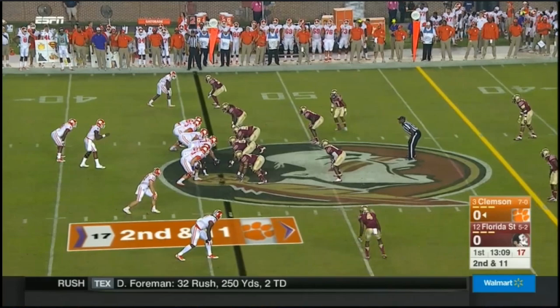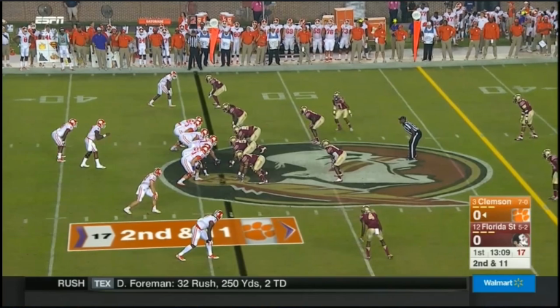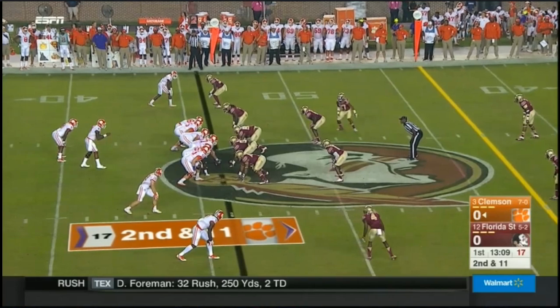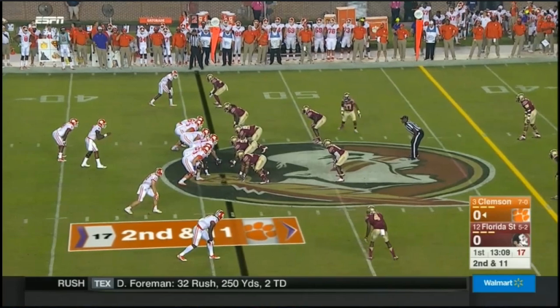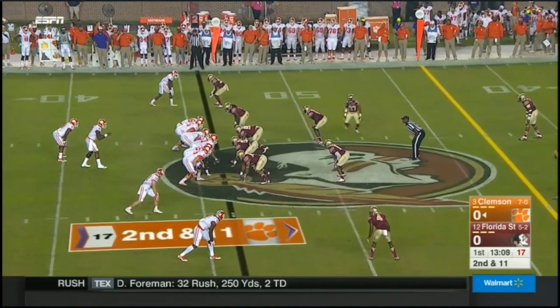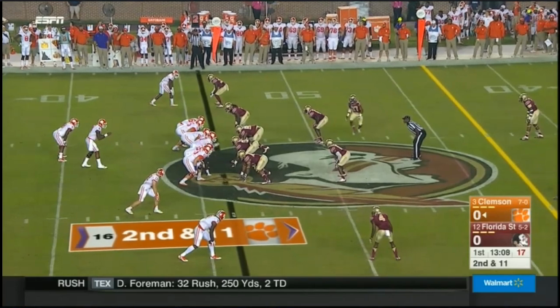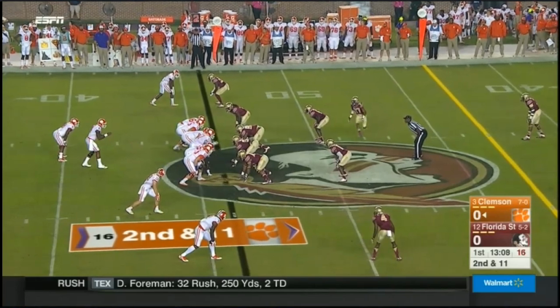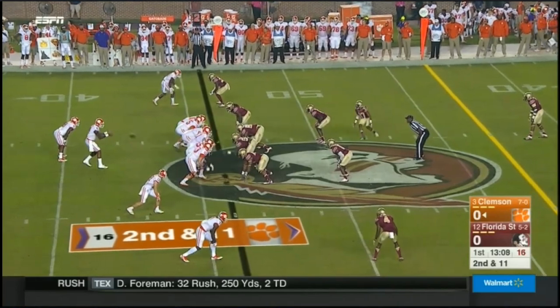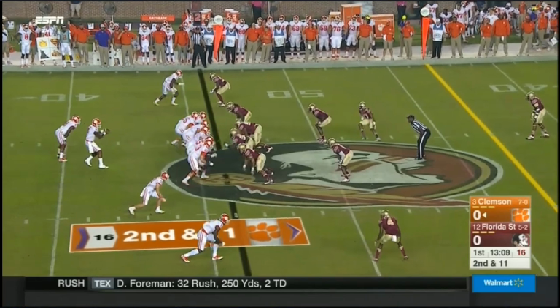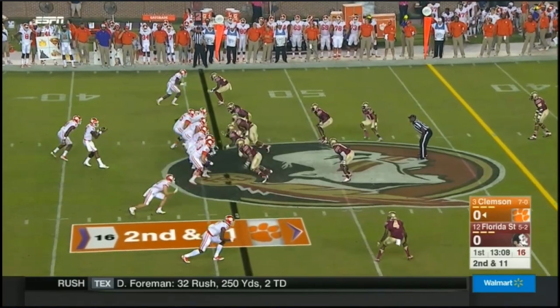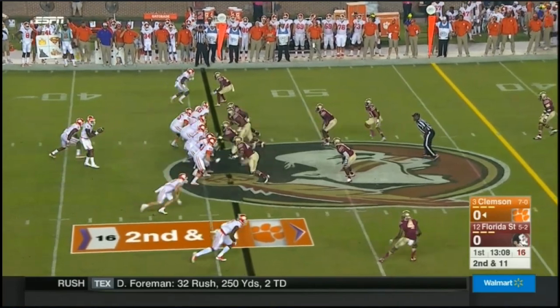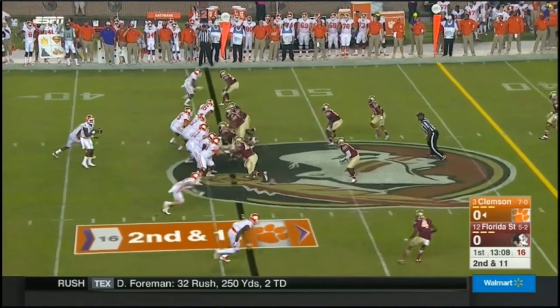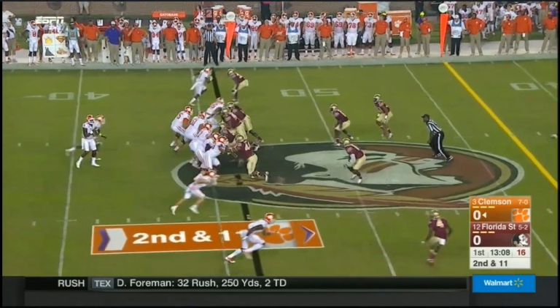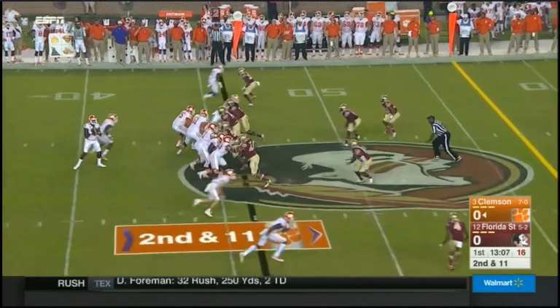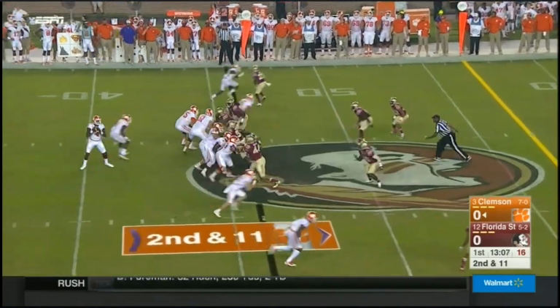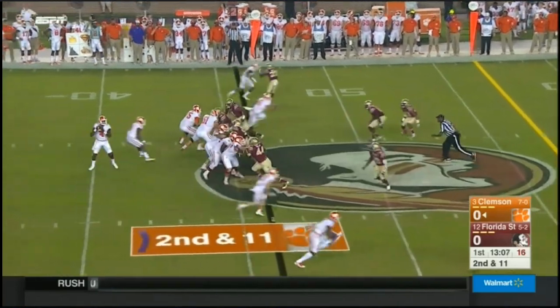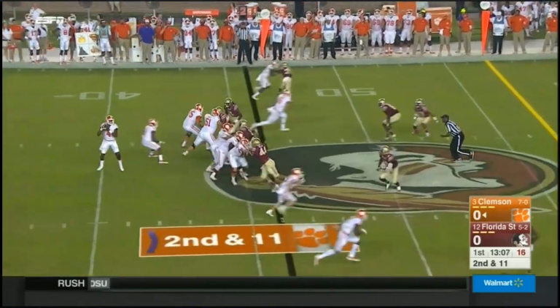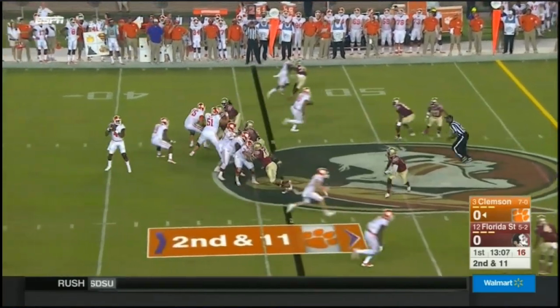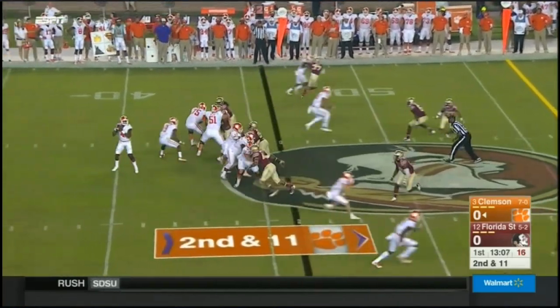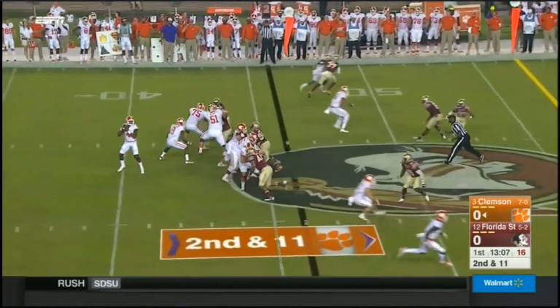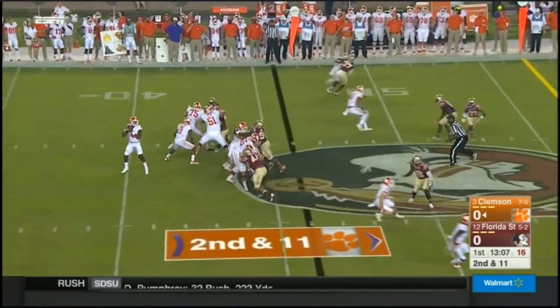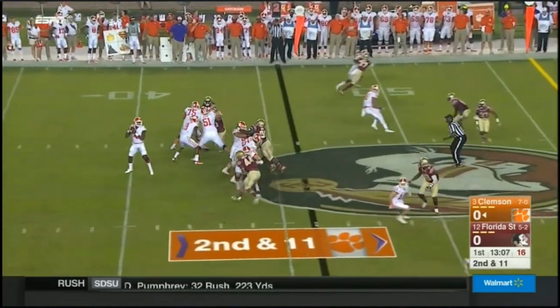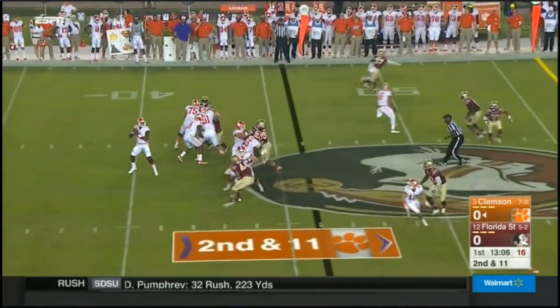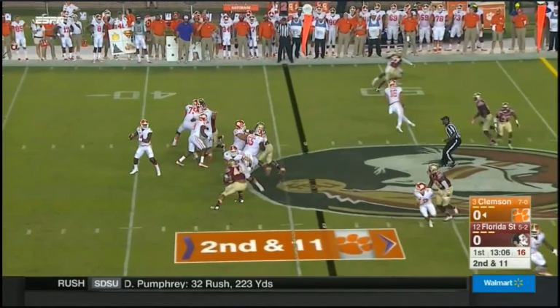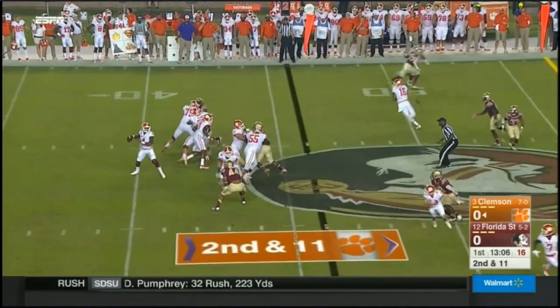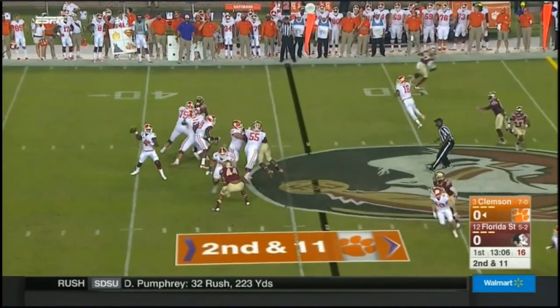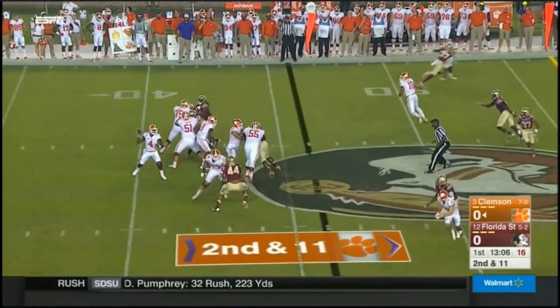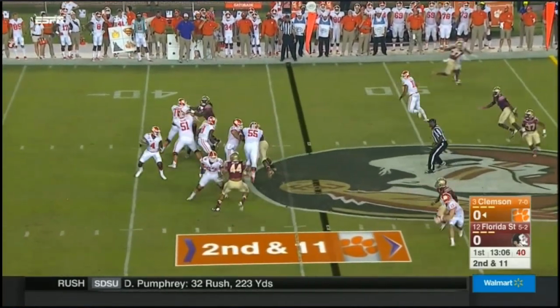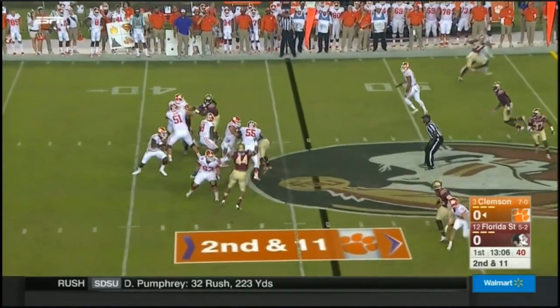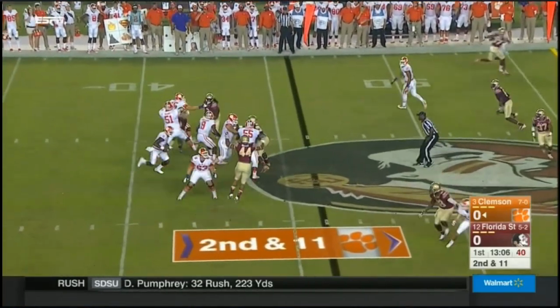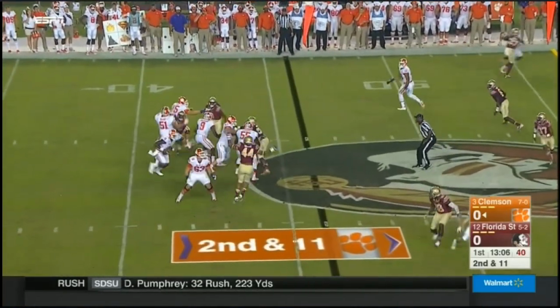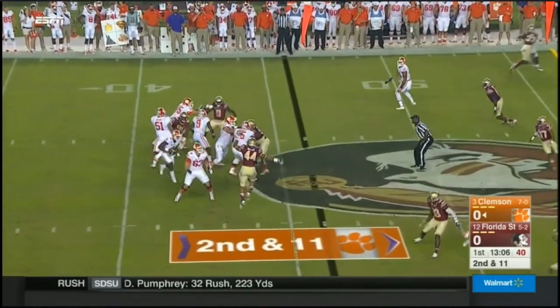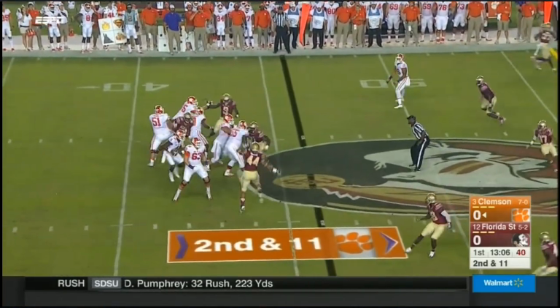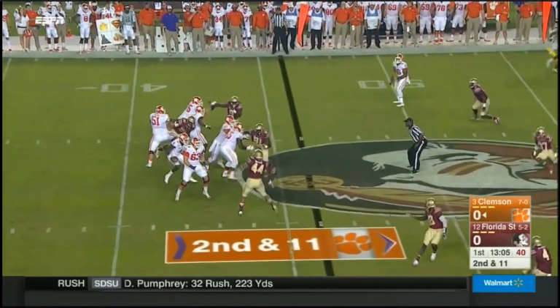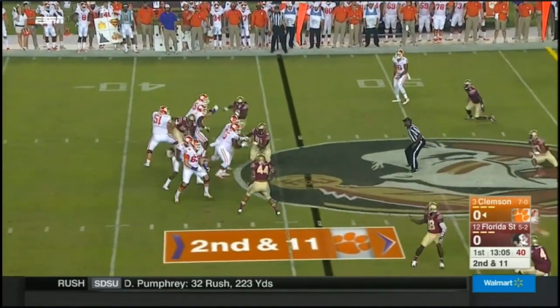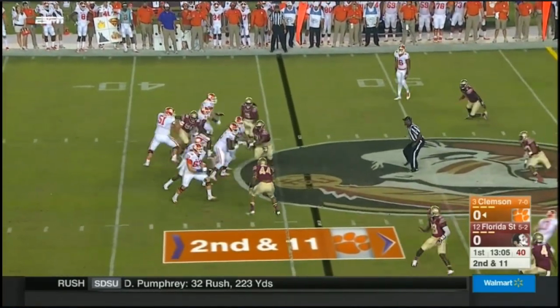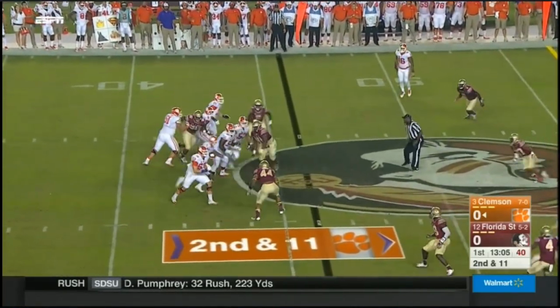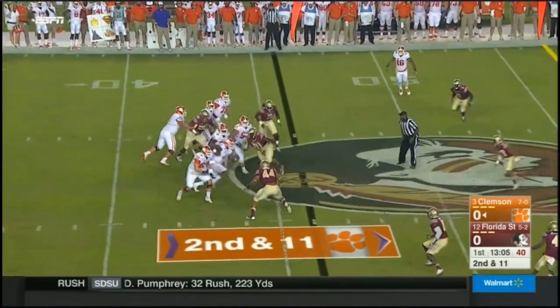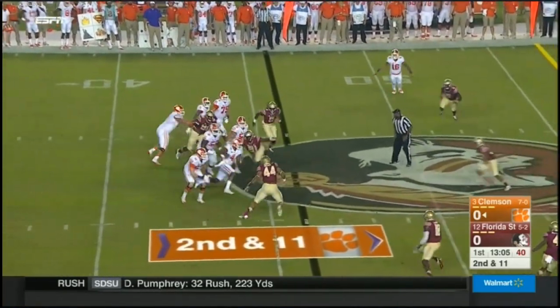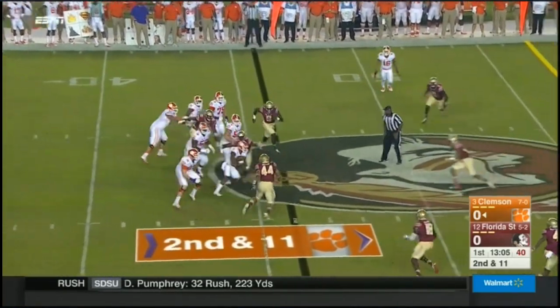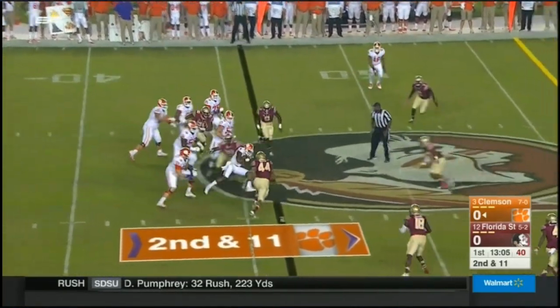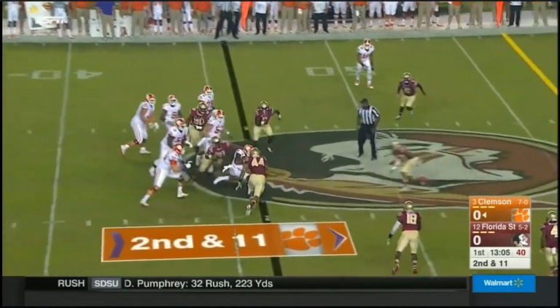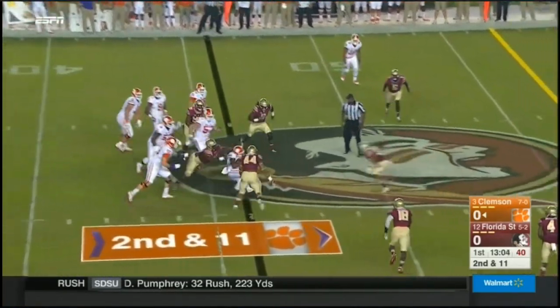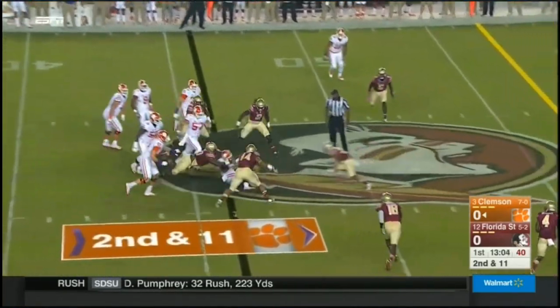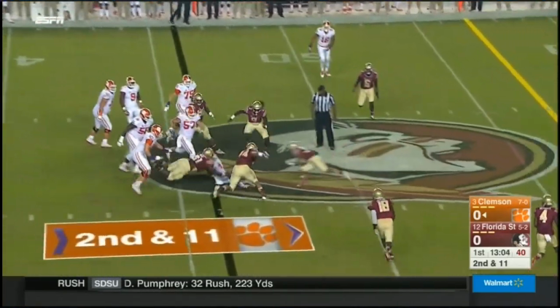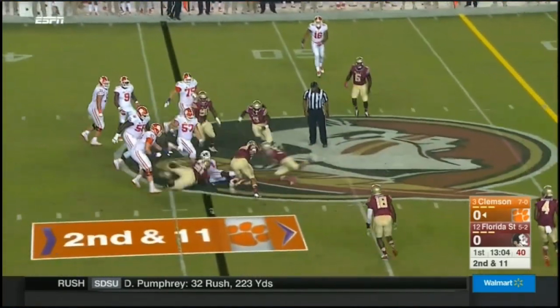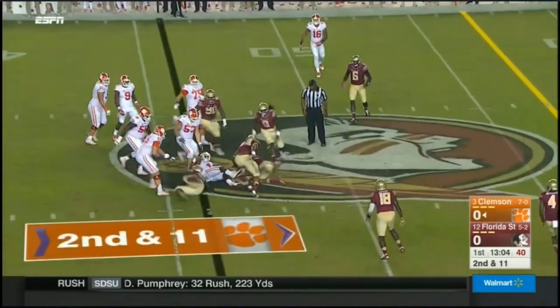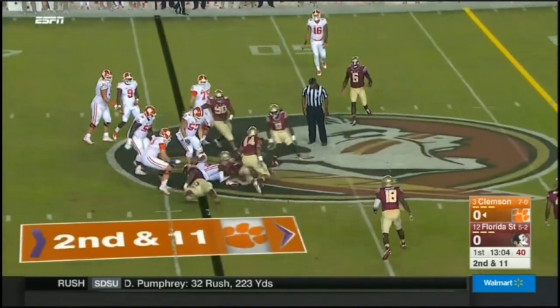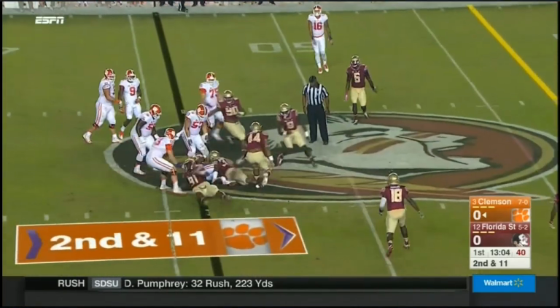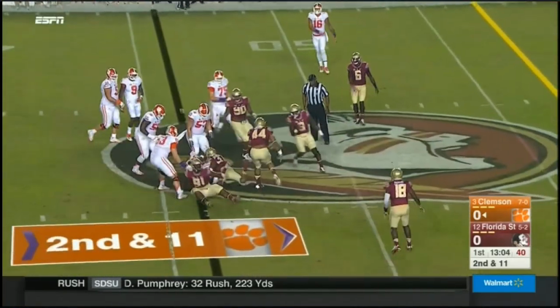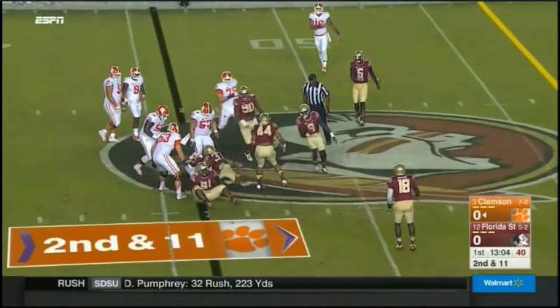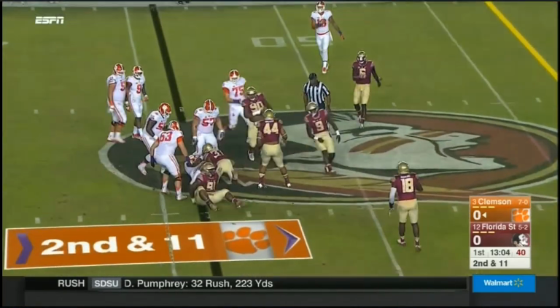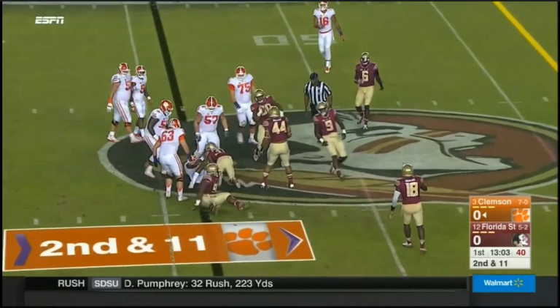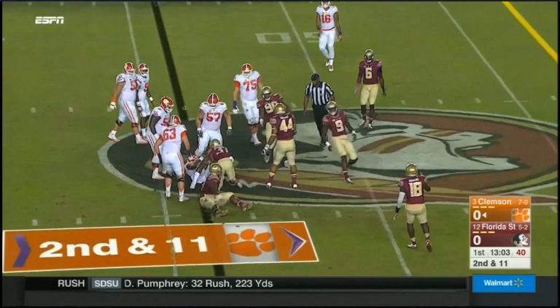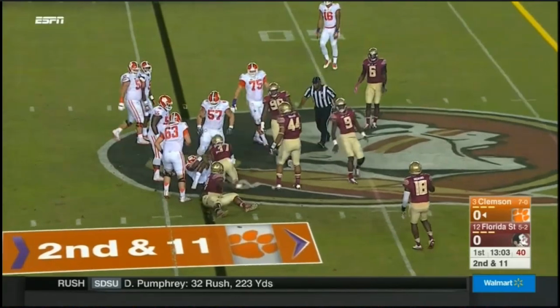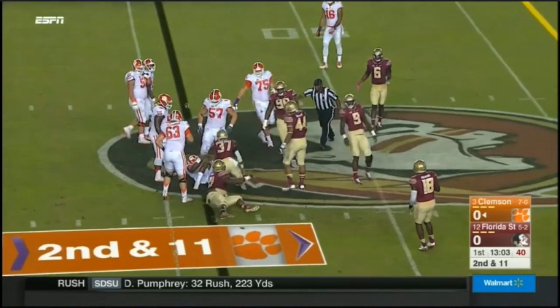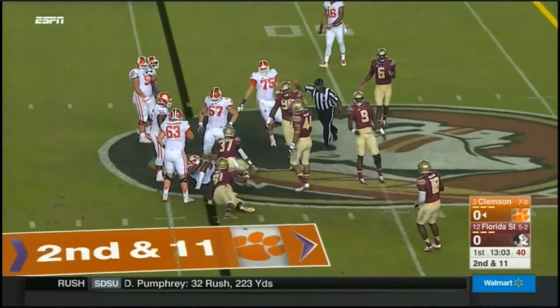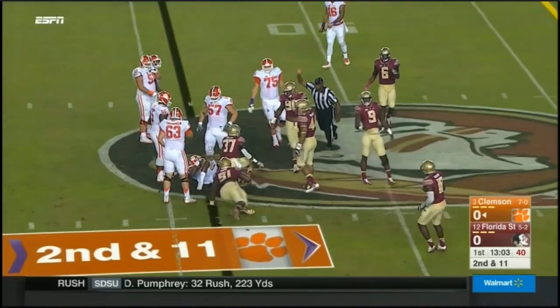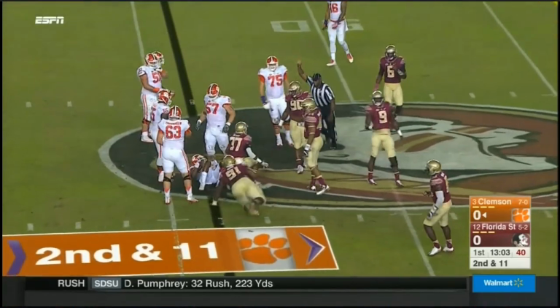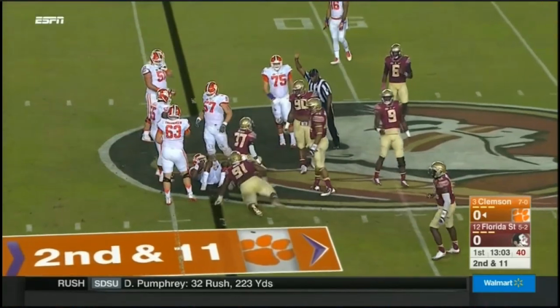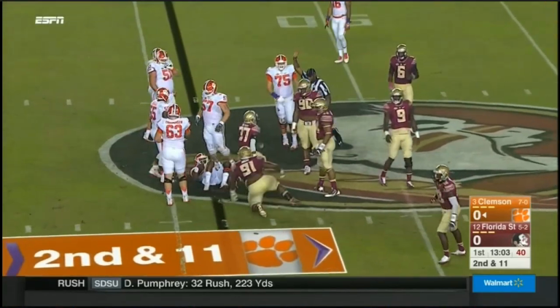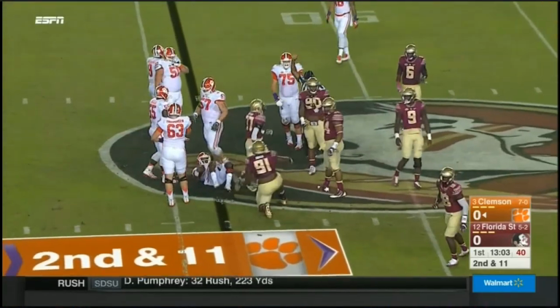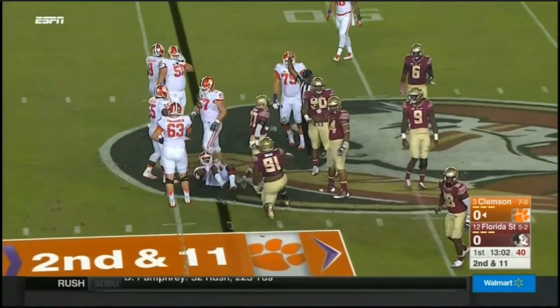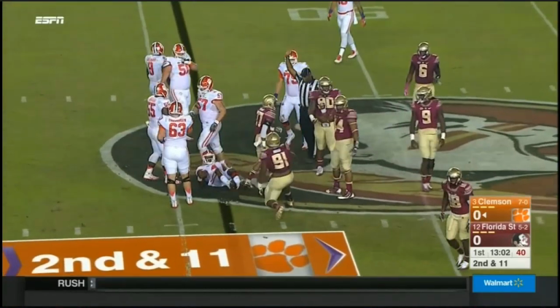One-yard loss. Watson on second down, looks left, takes off and is tackled immediately.